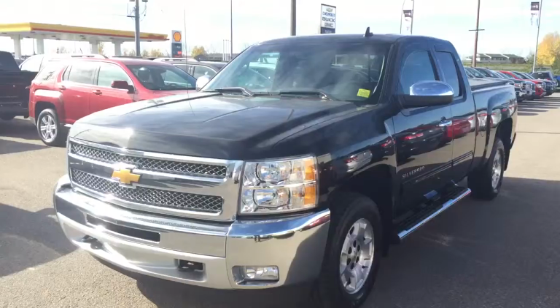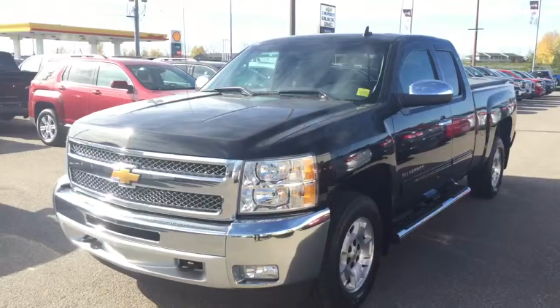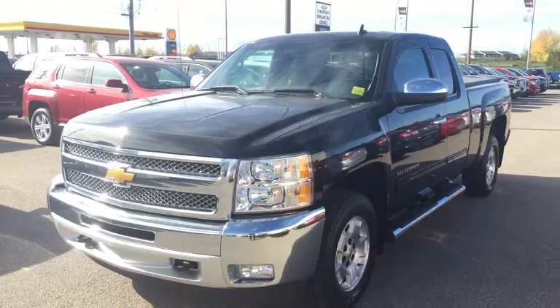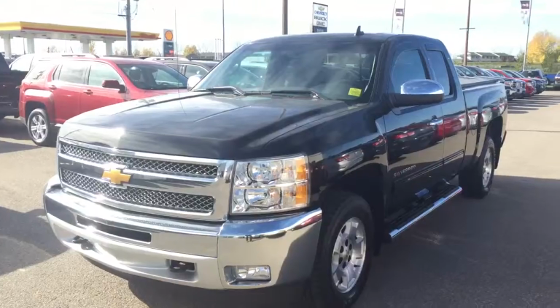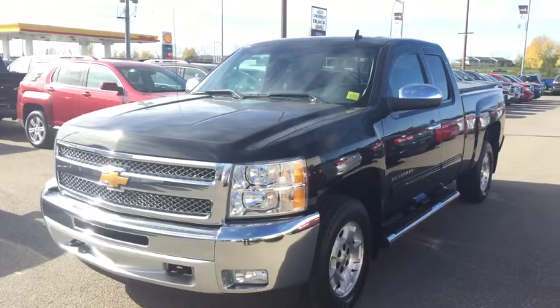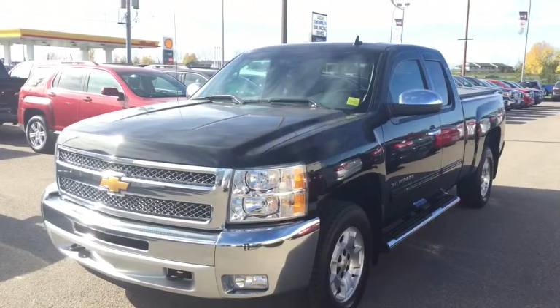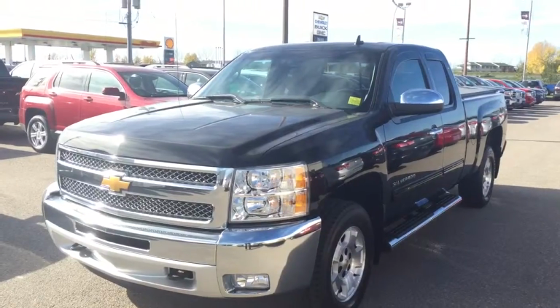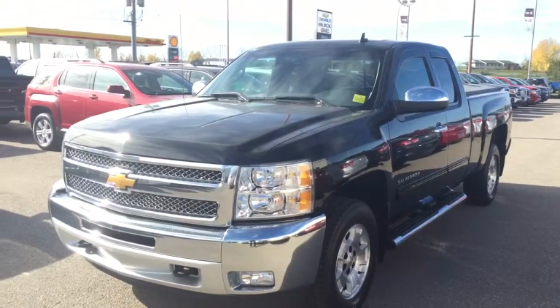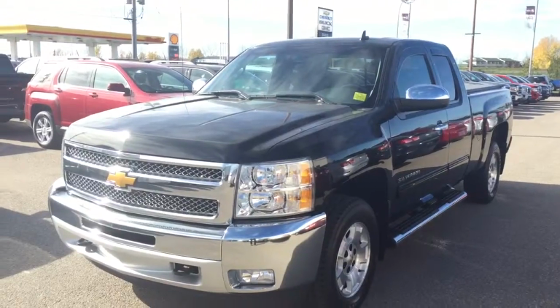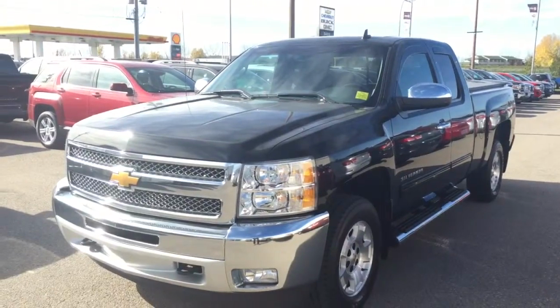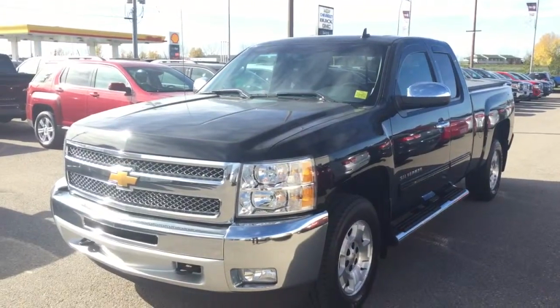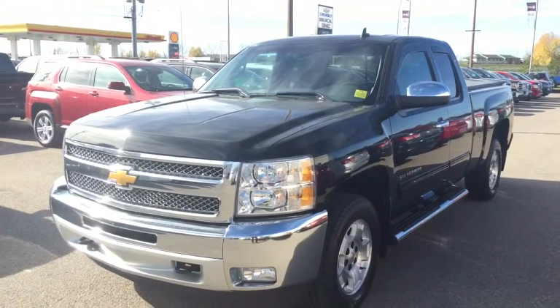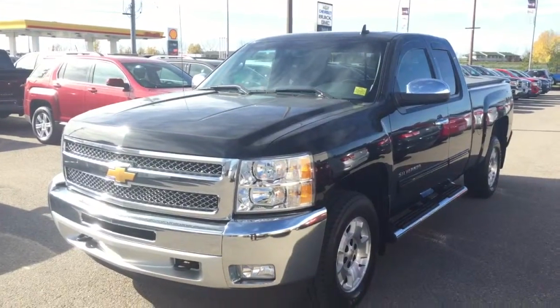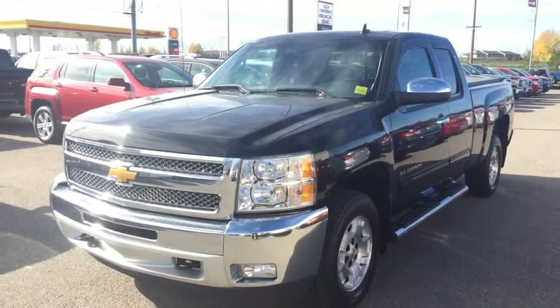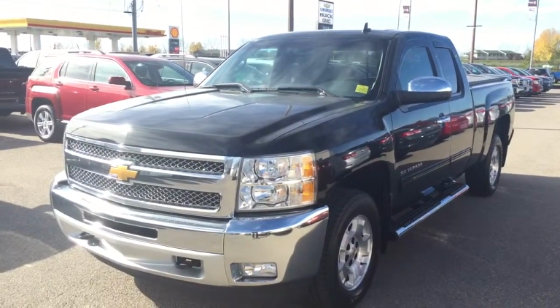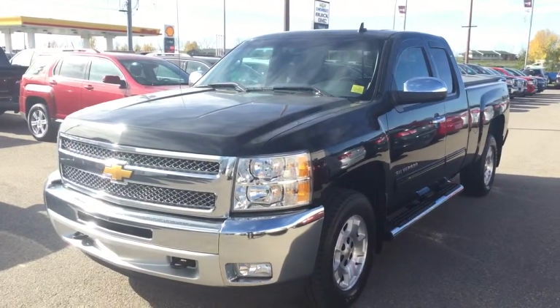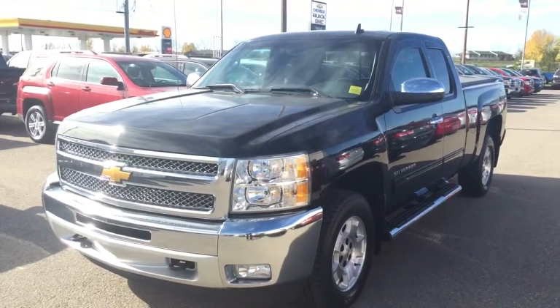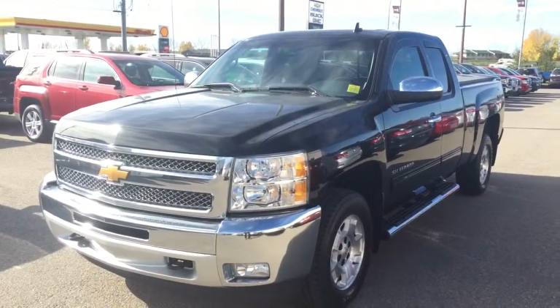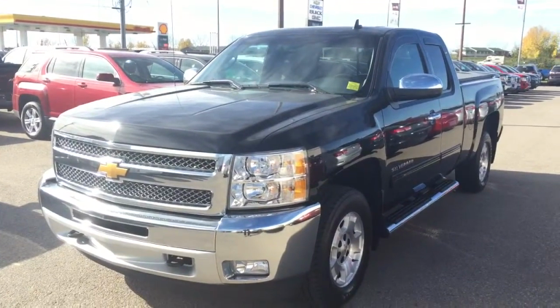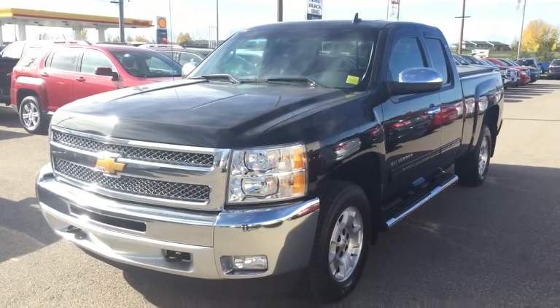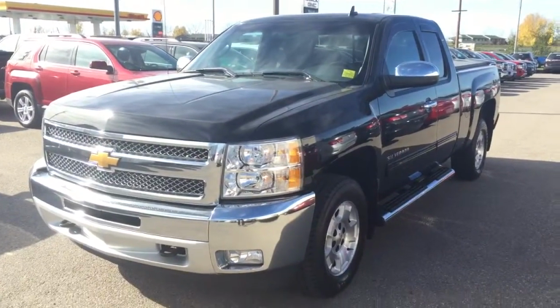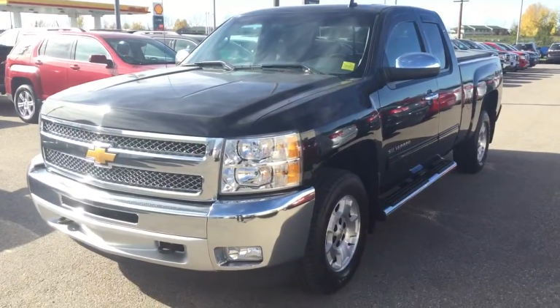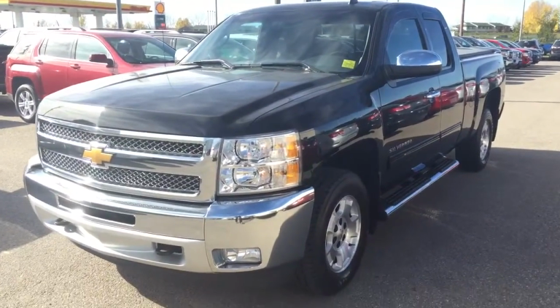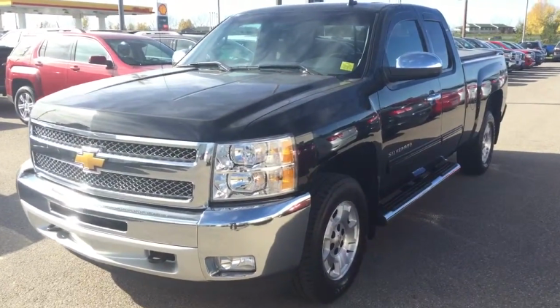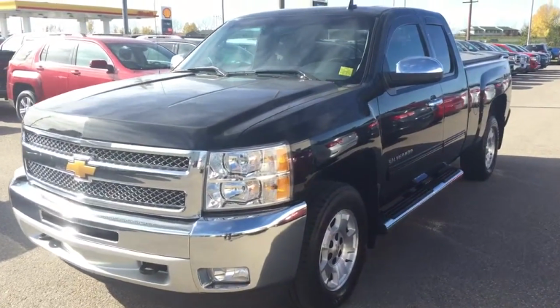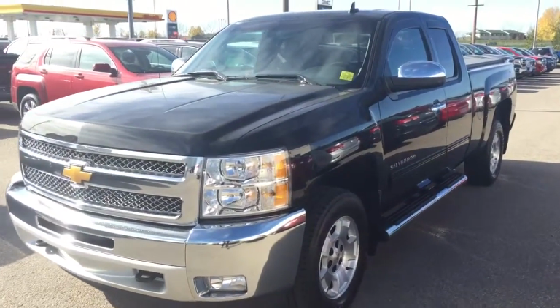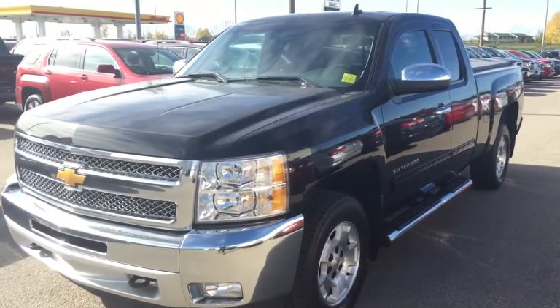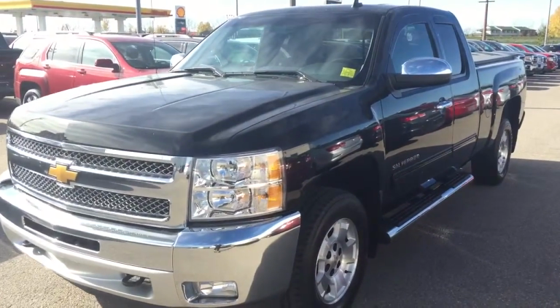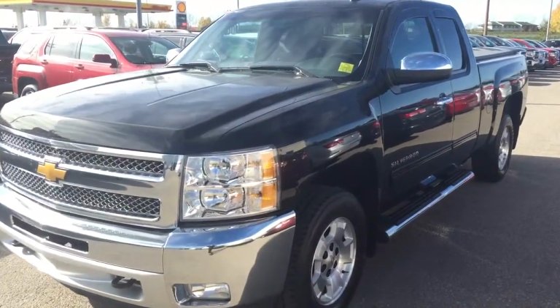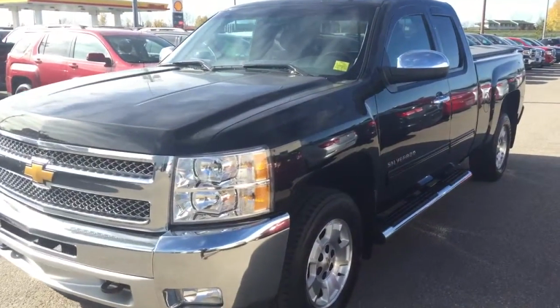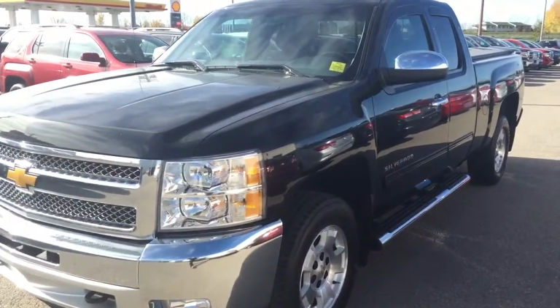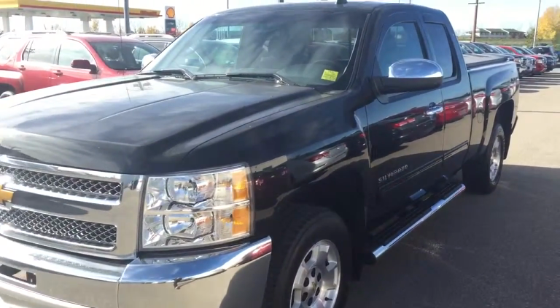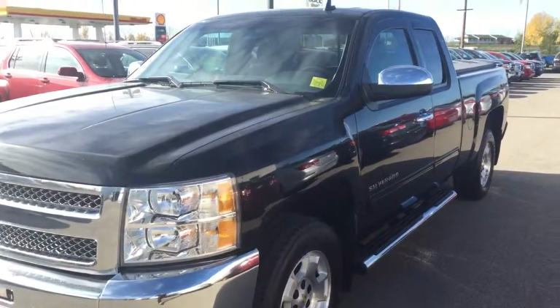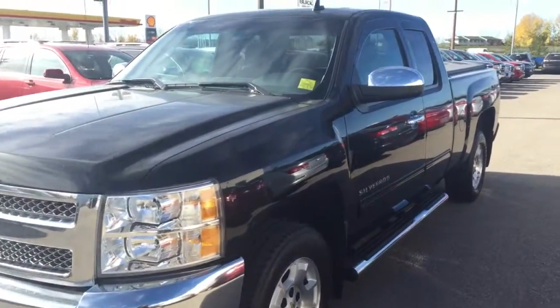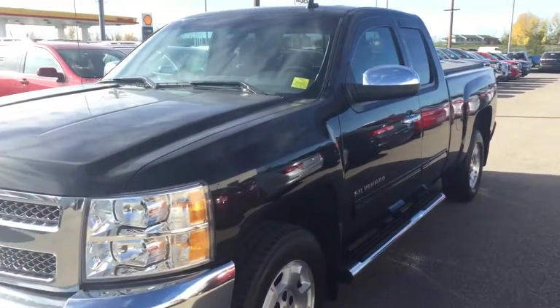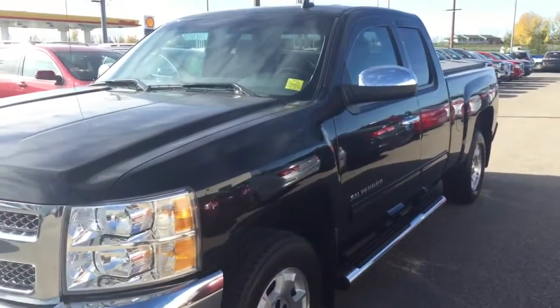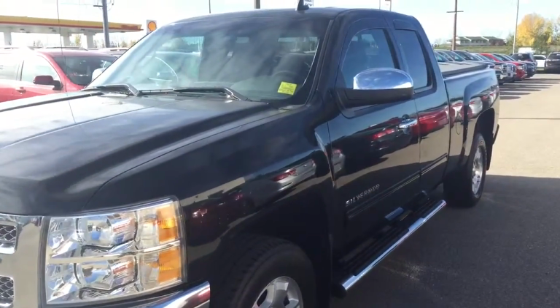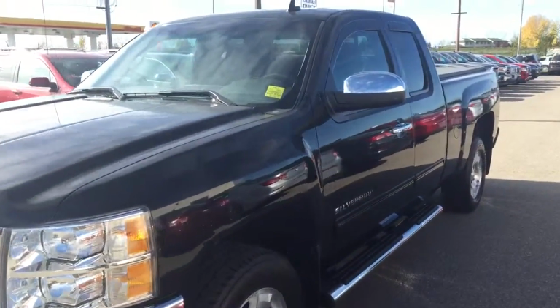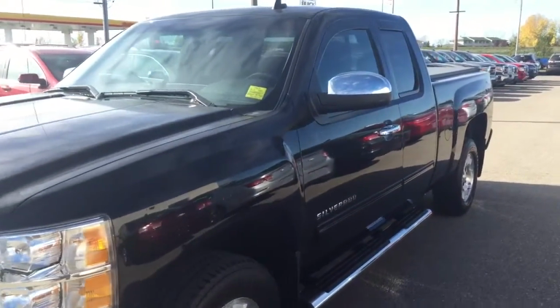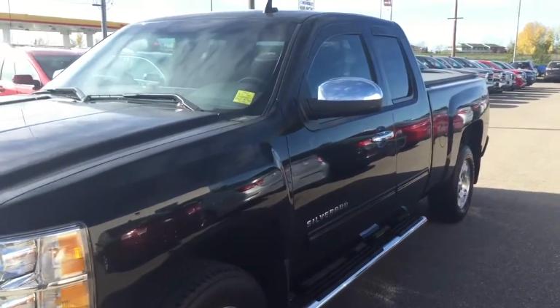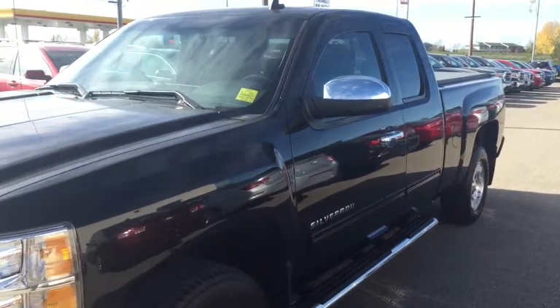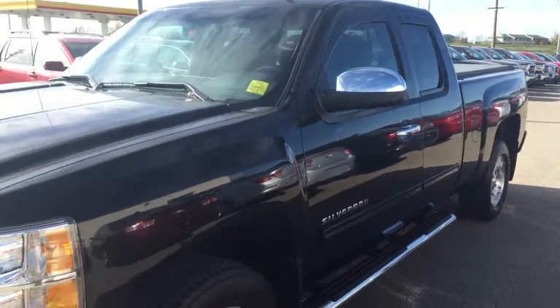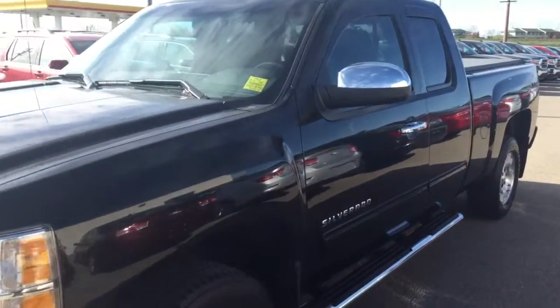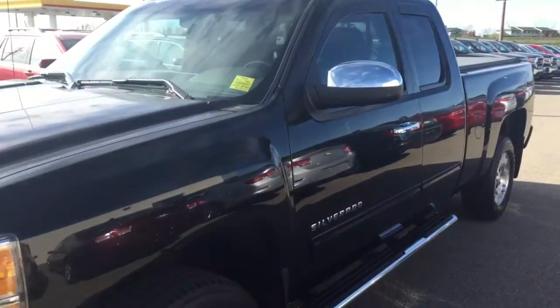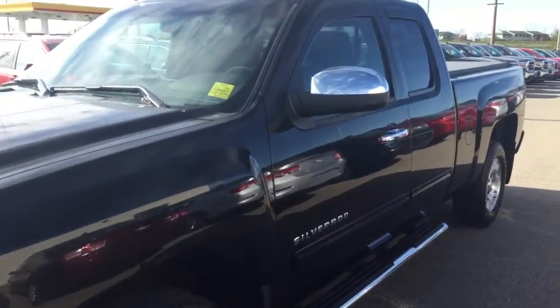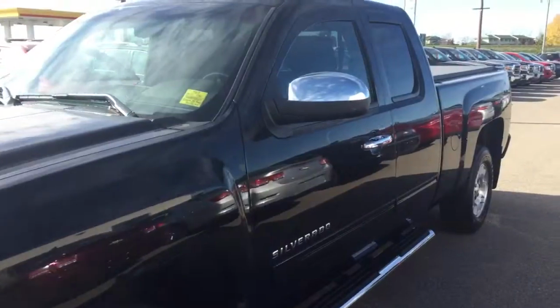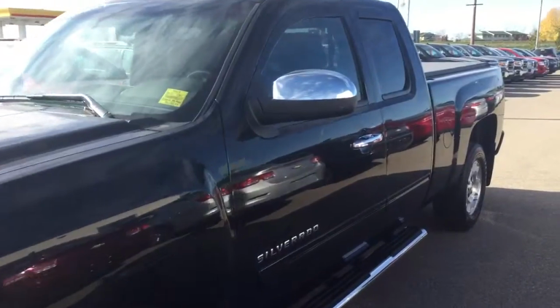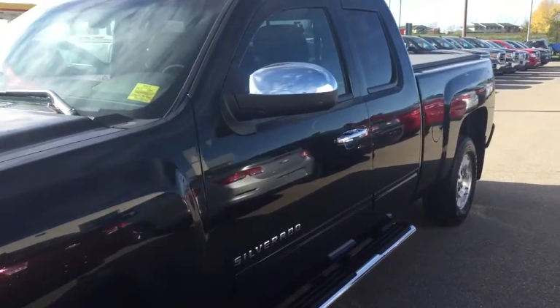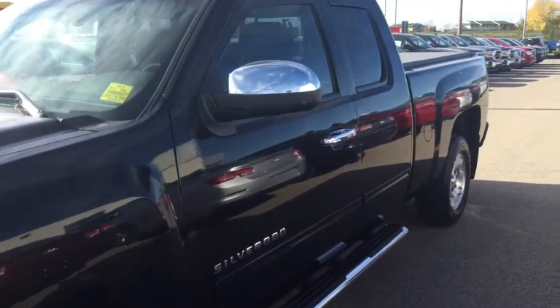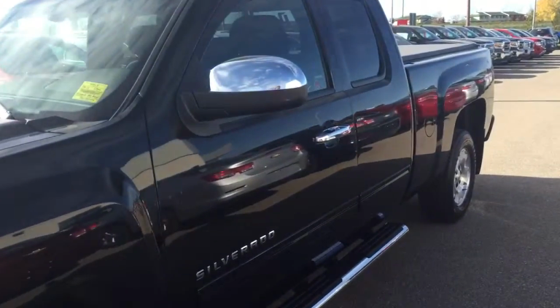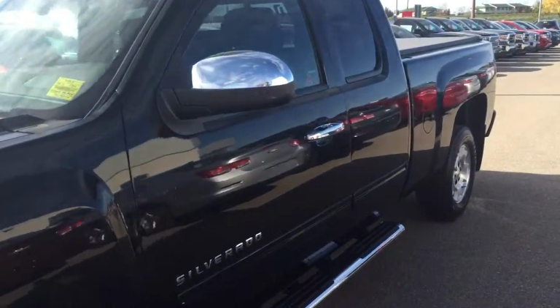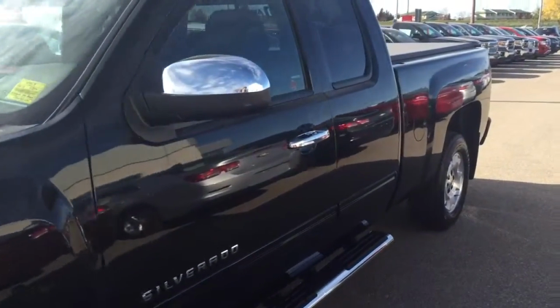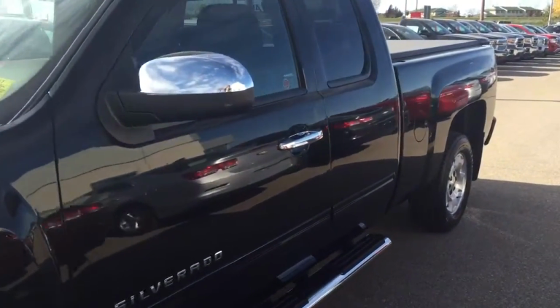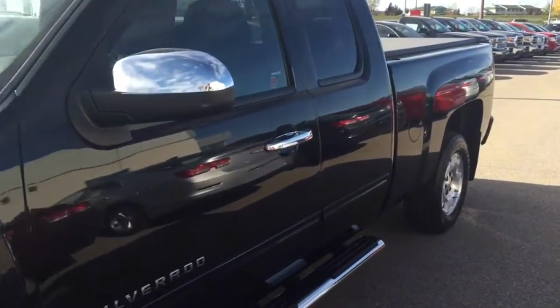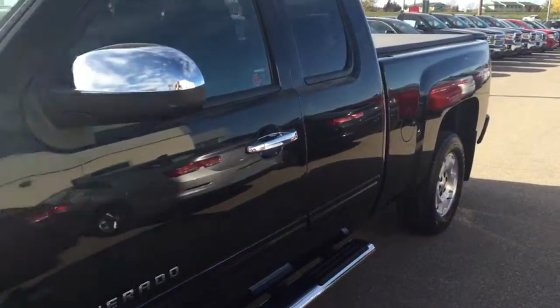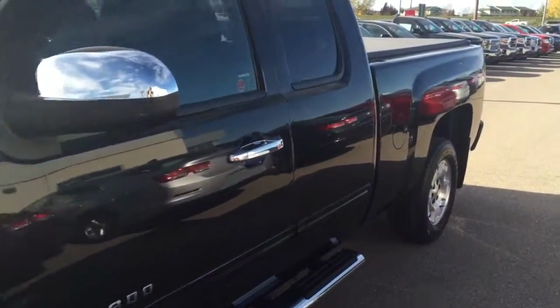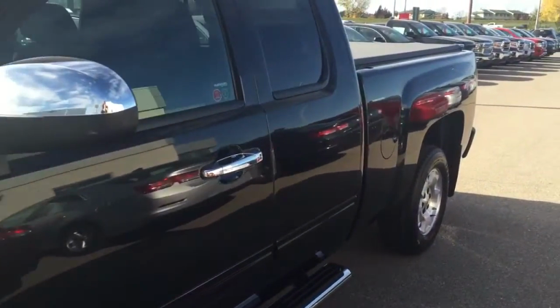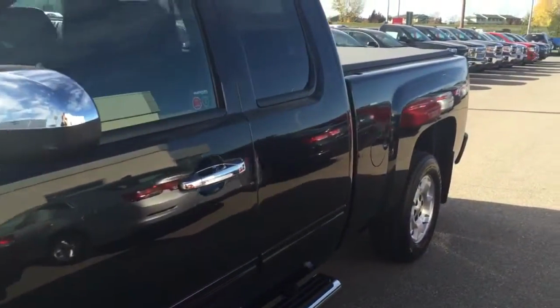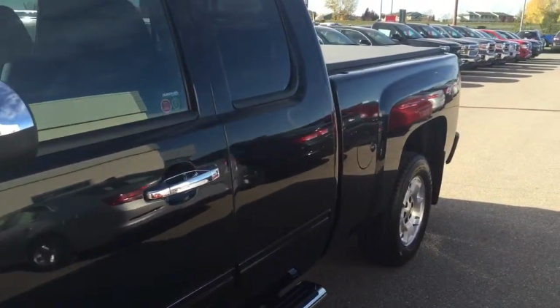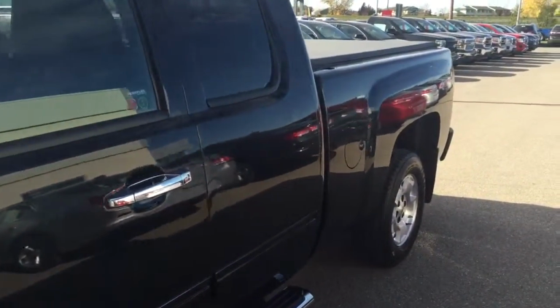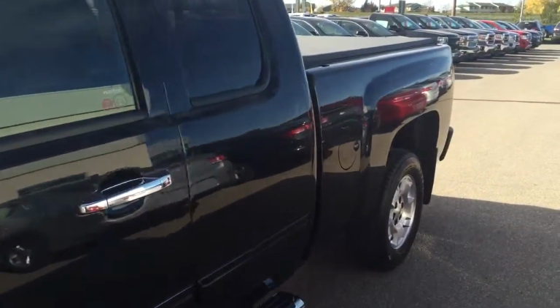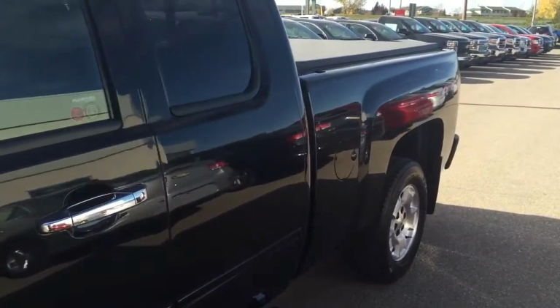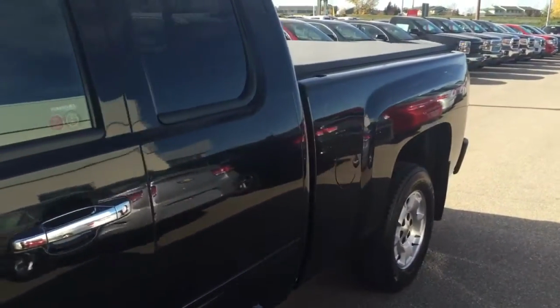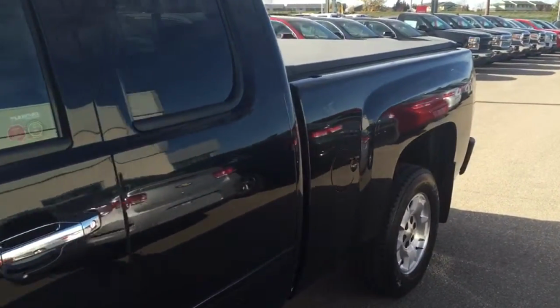Welcome to Davis Chevrolet. This is a pre-owned 2013 Chevrolet Silverado in the color black.